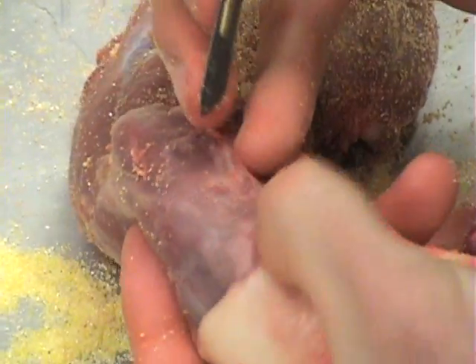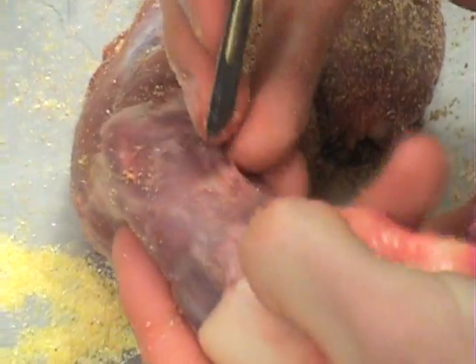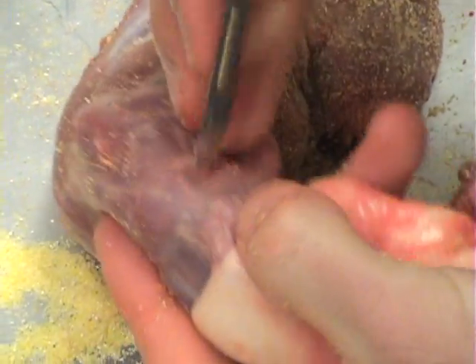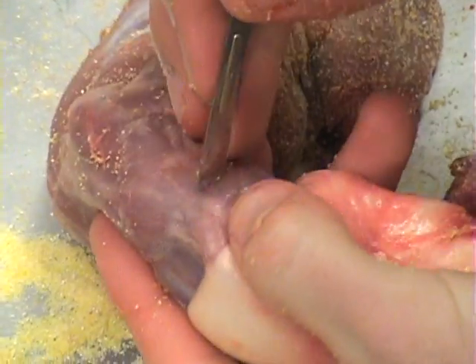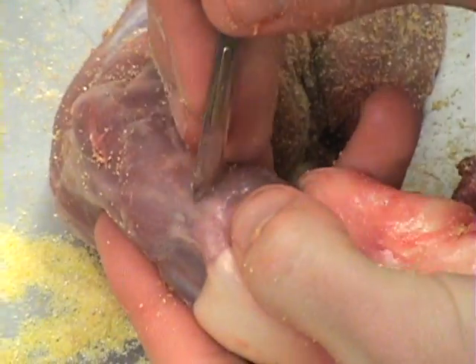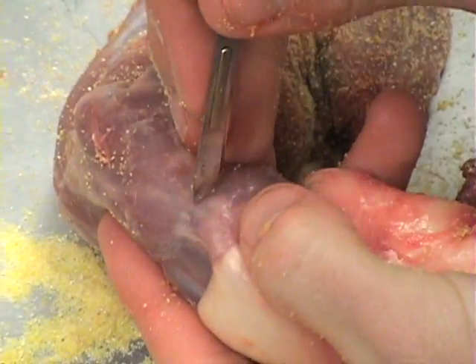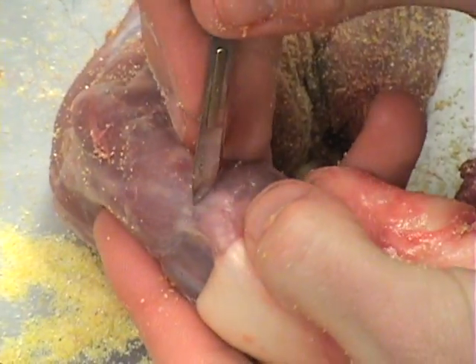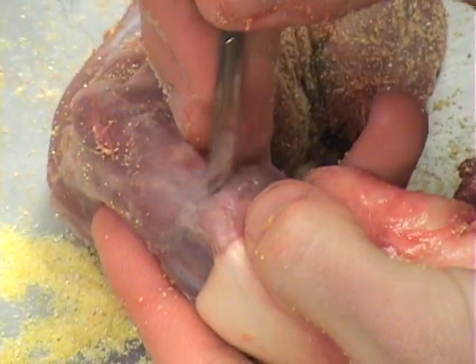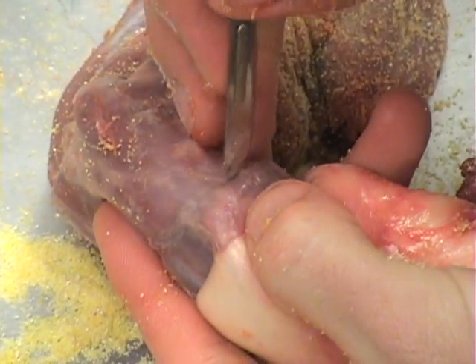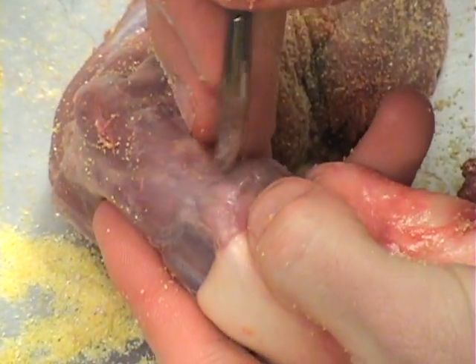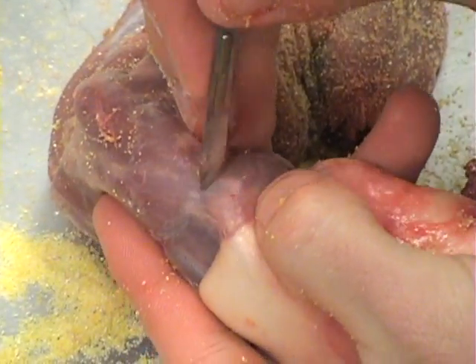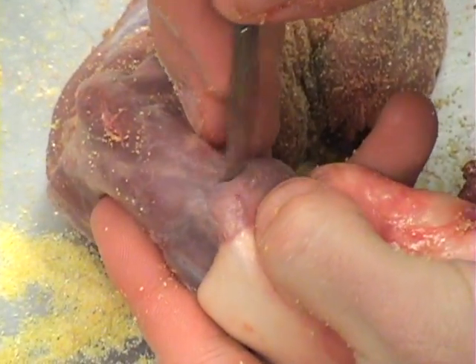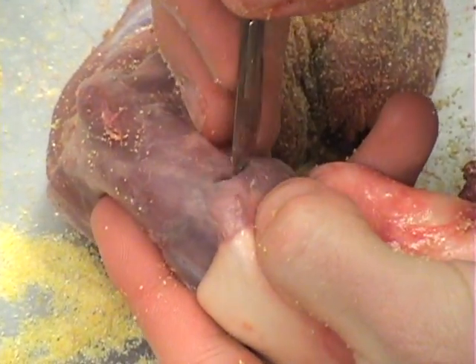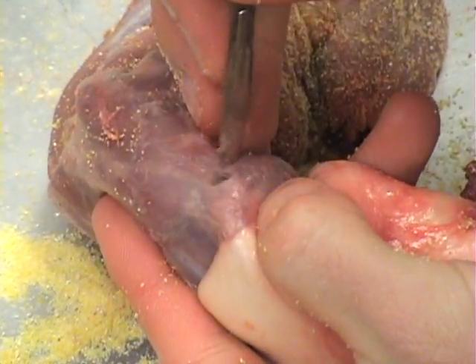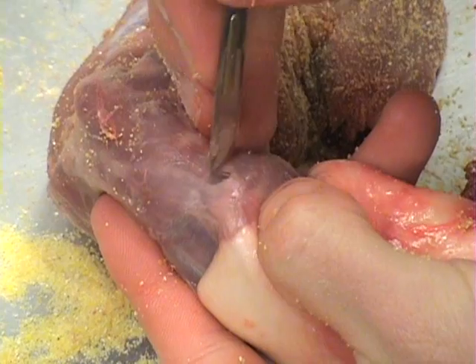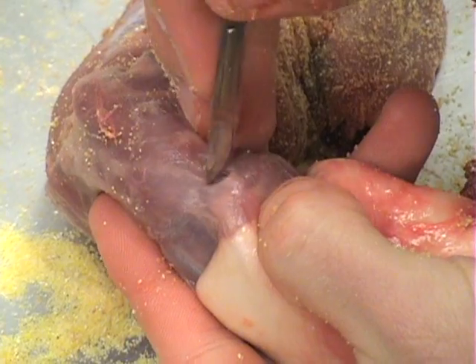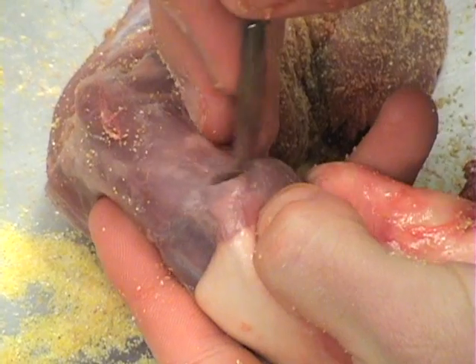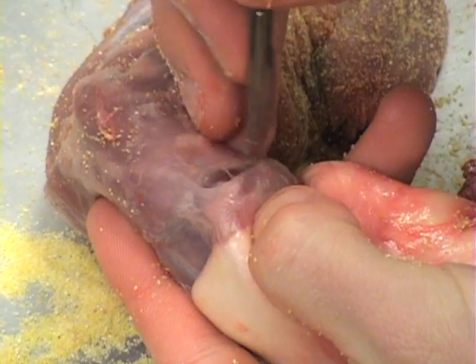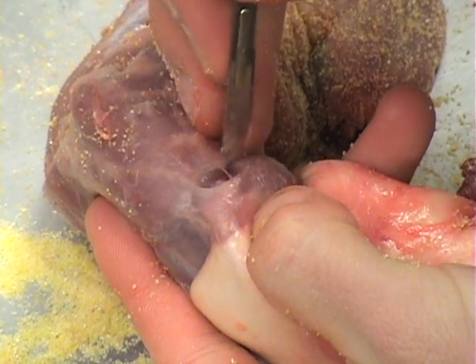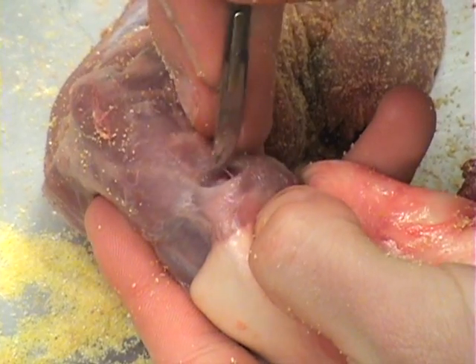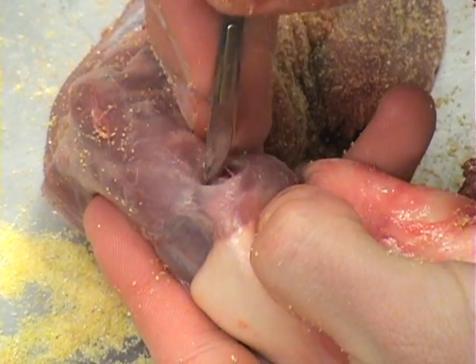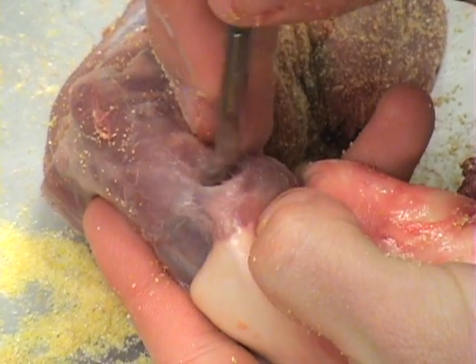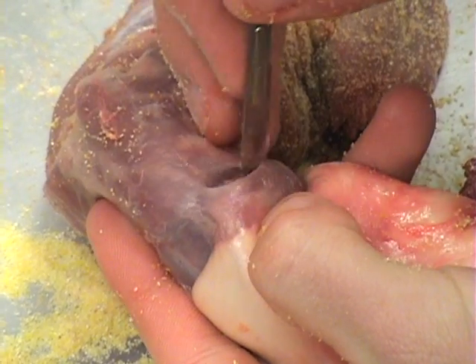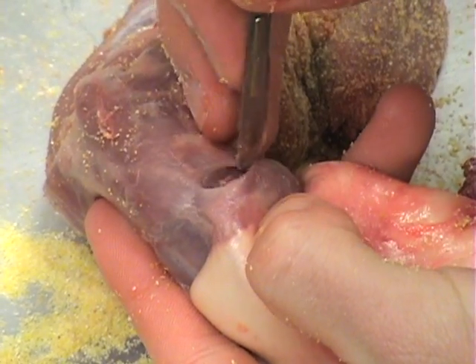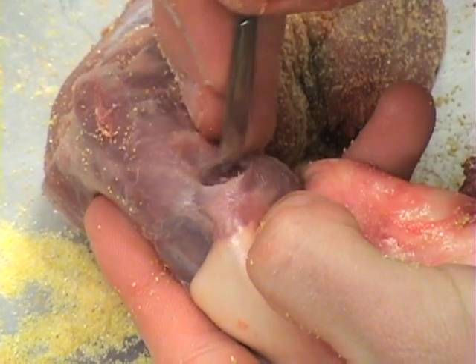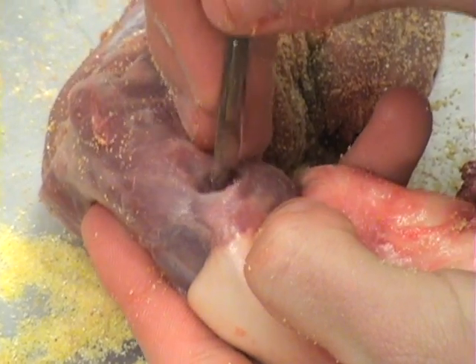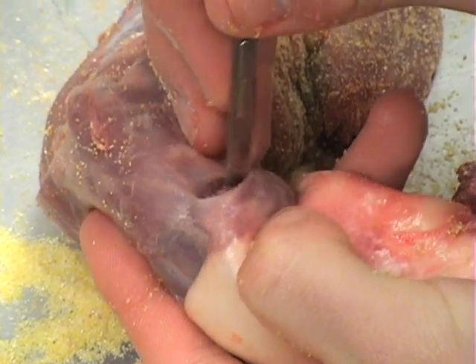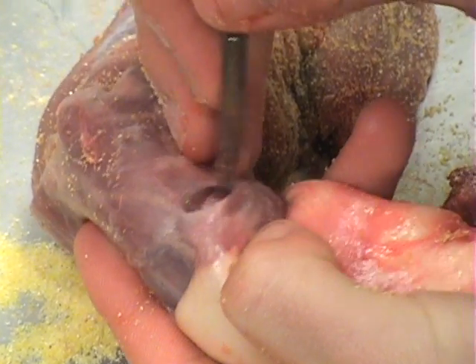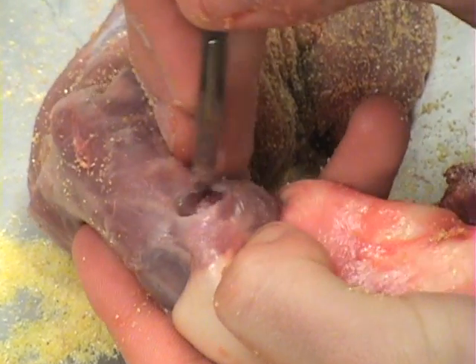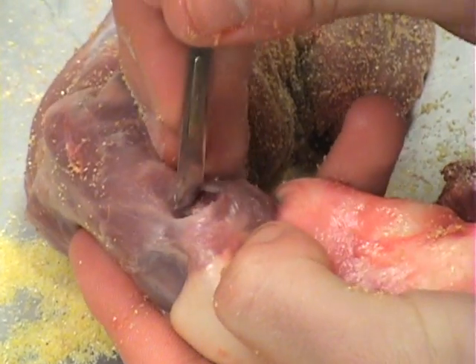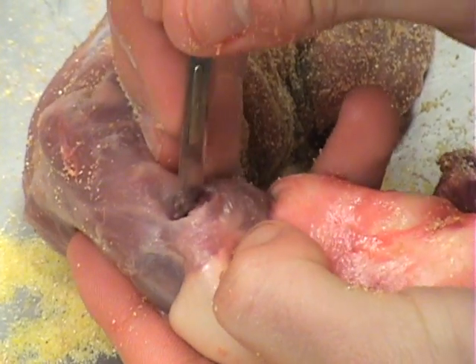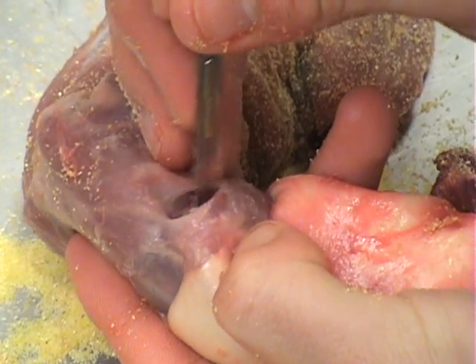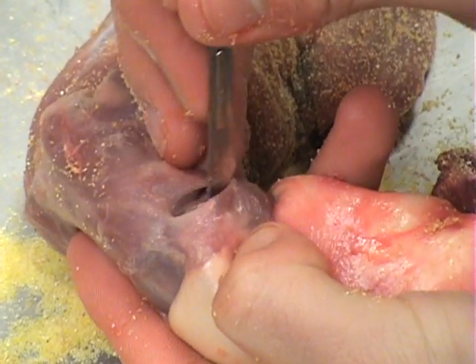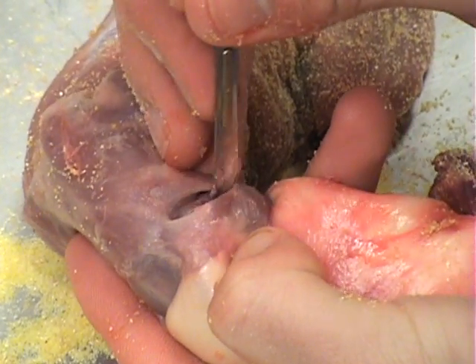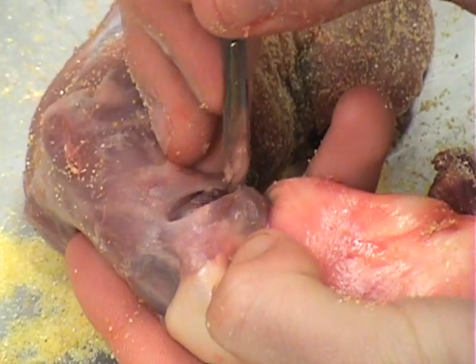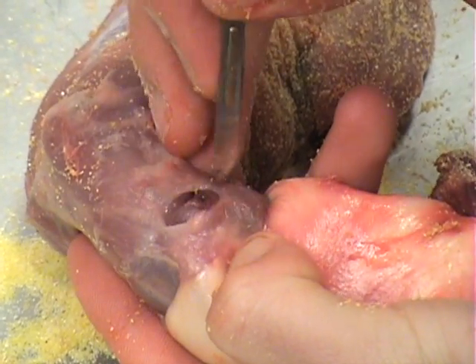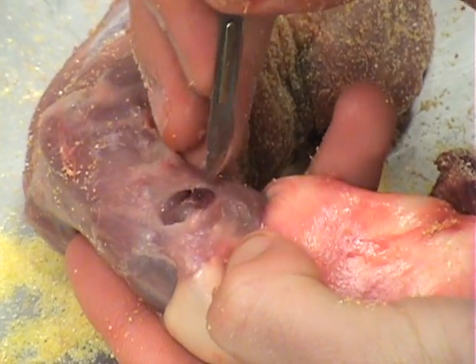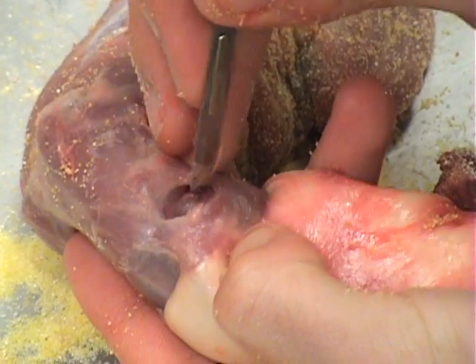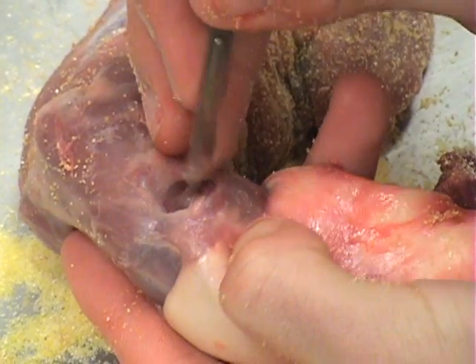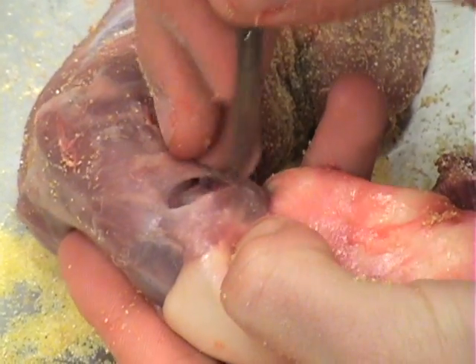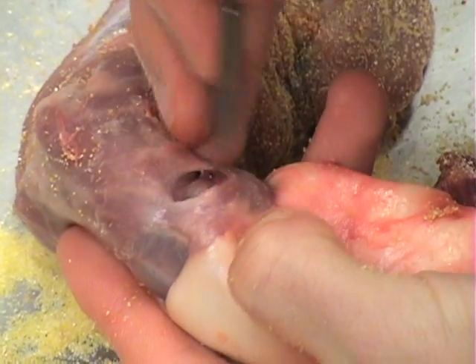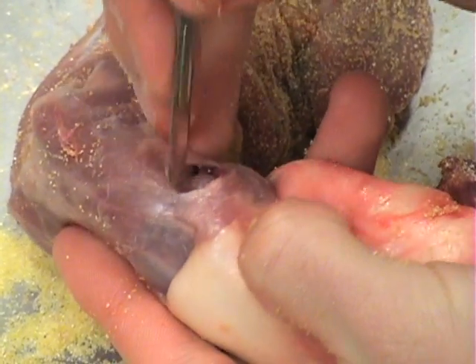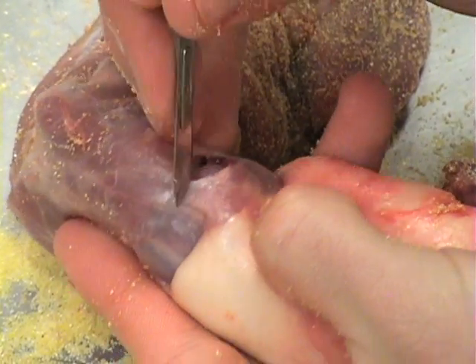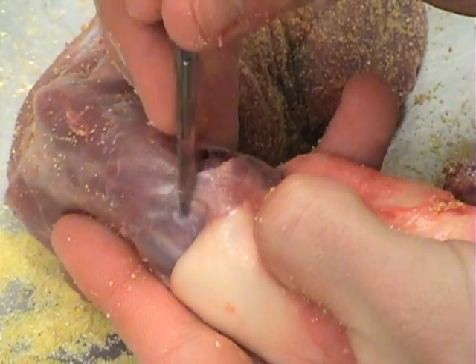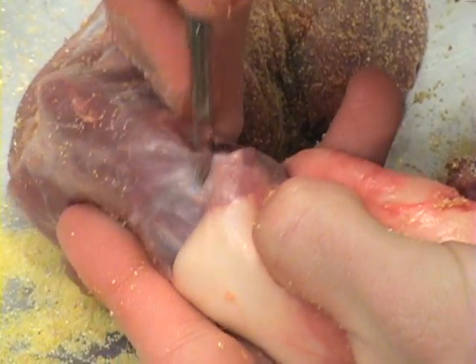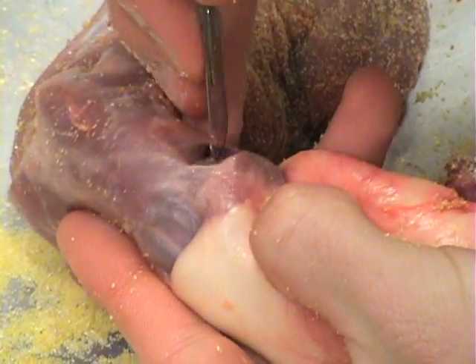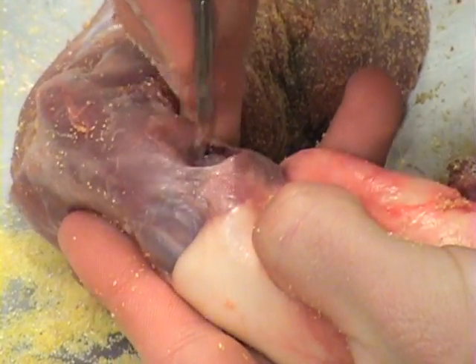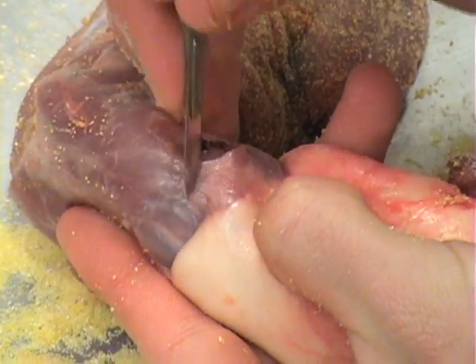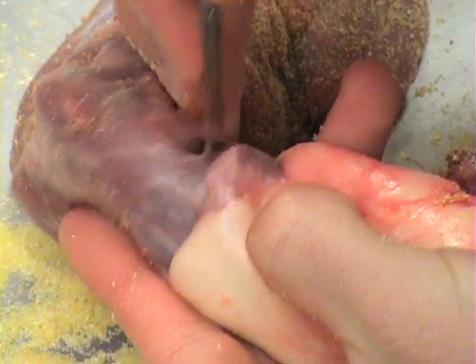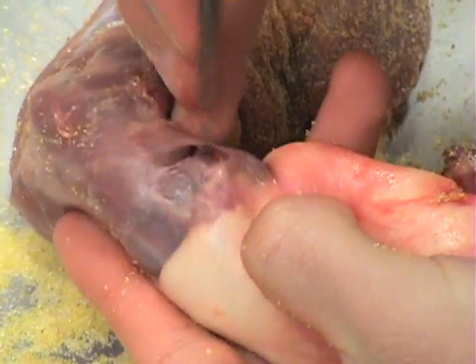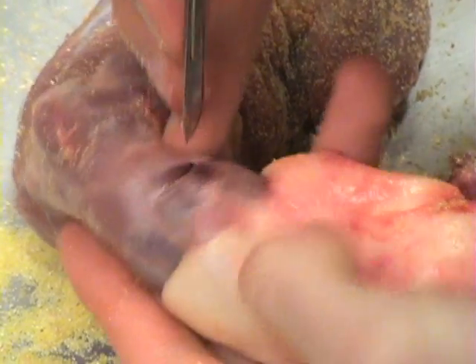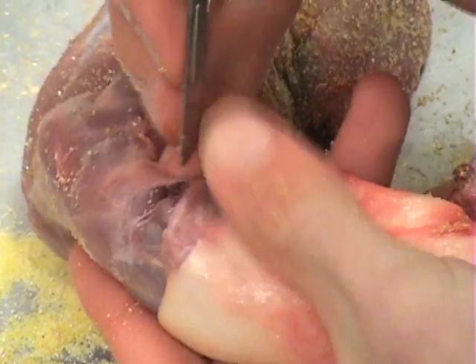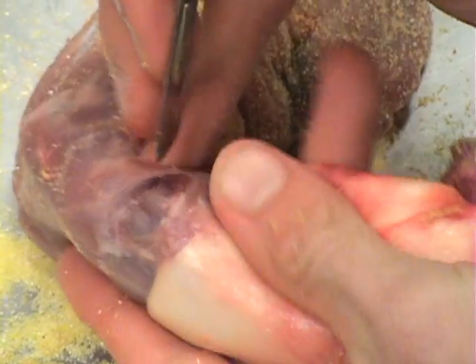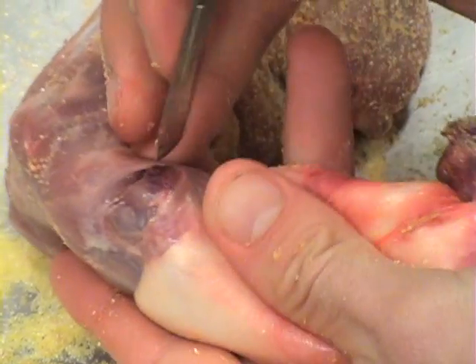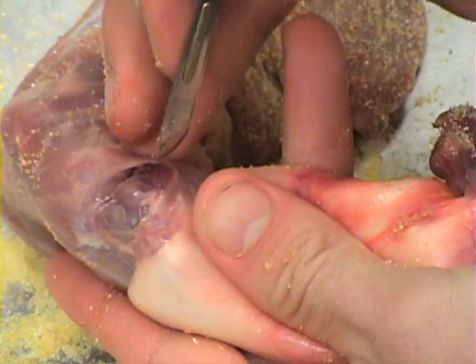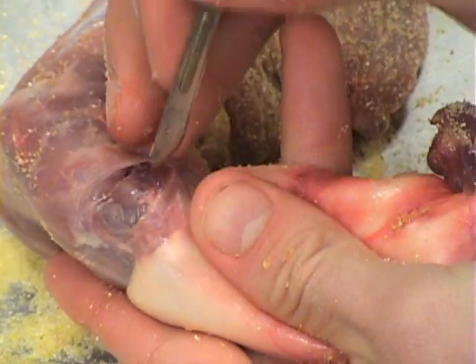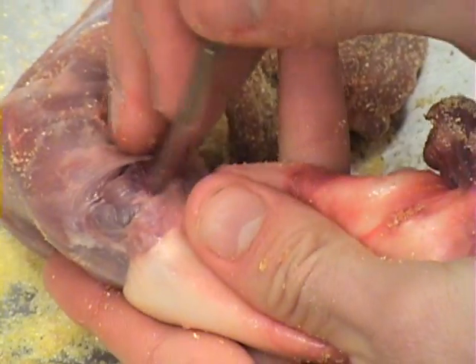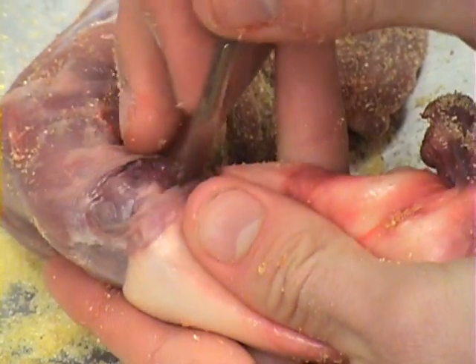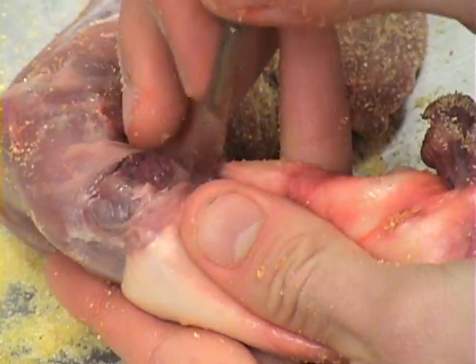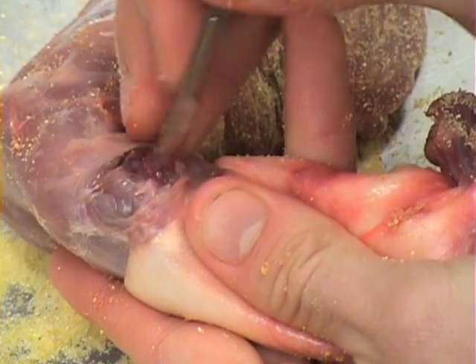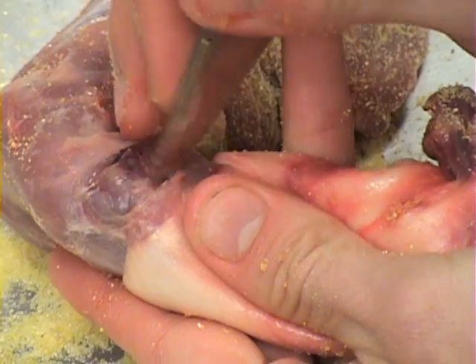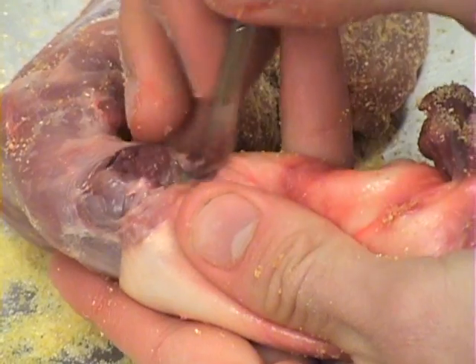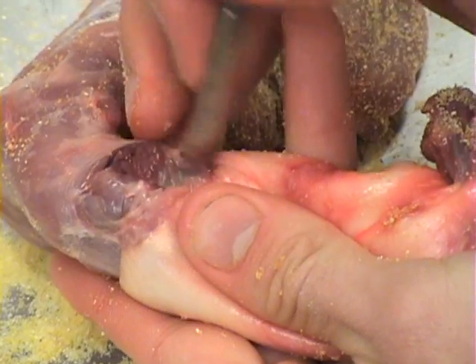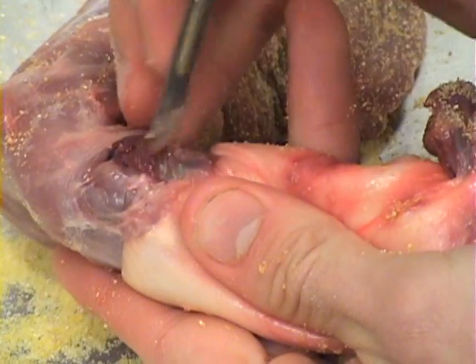If the ear is cut too far forward, cotton may show on the finished study skin. This needs to be done for both ears.